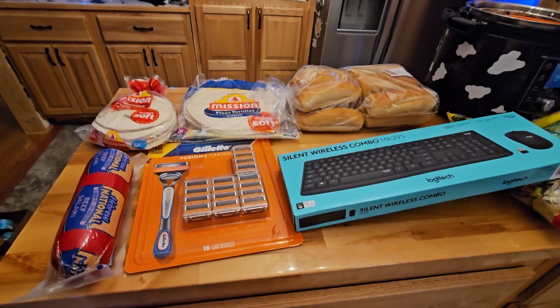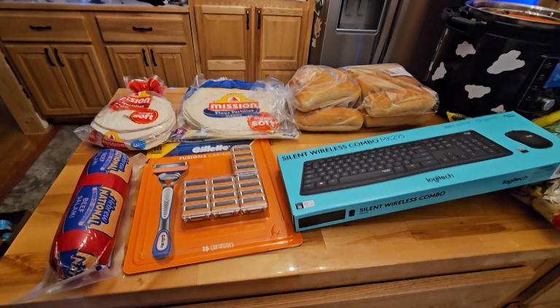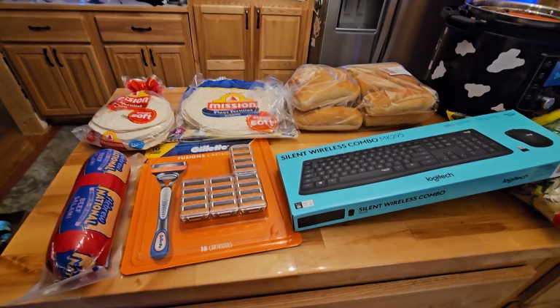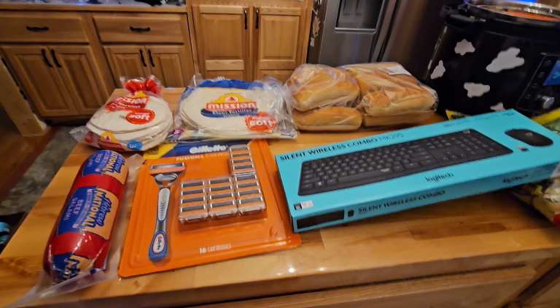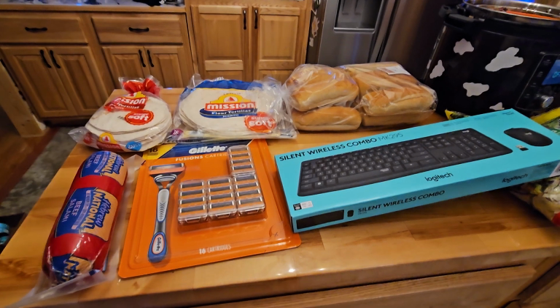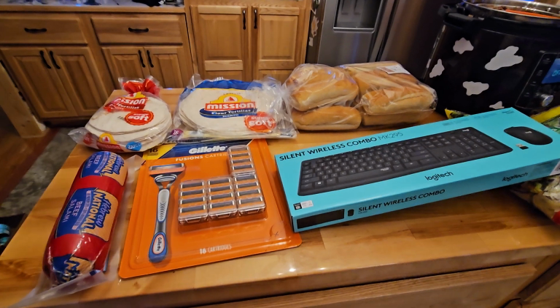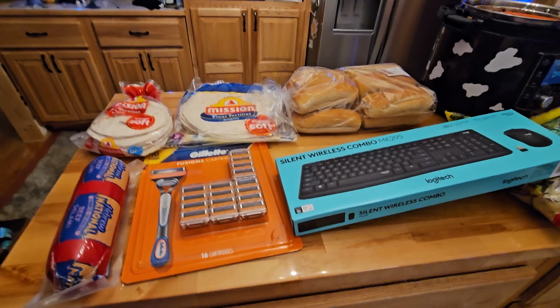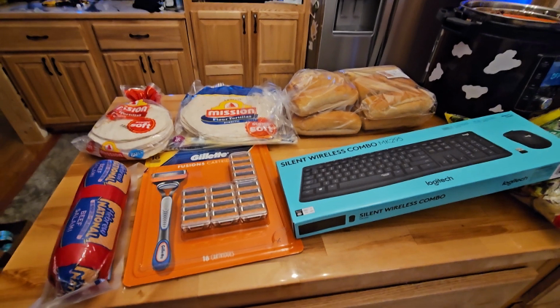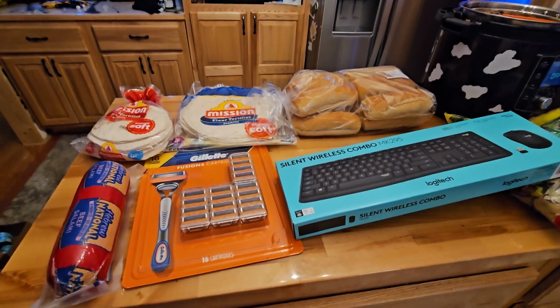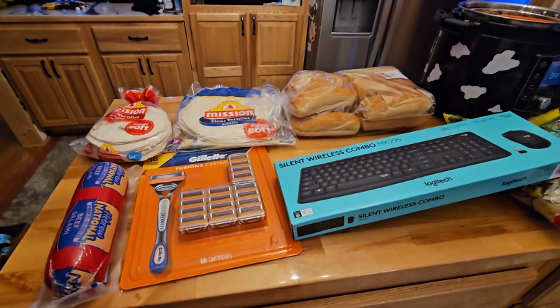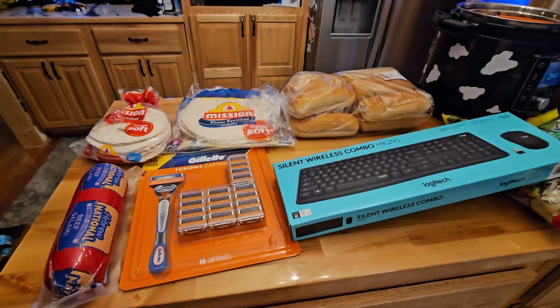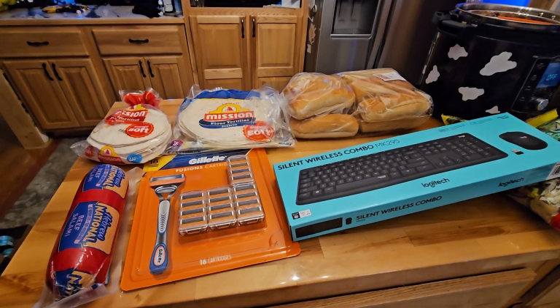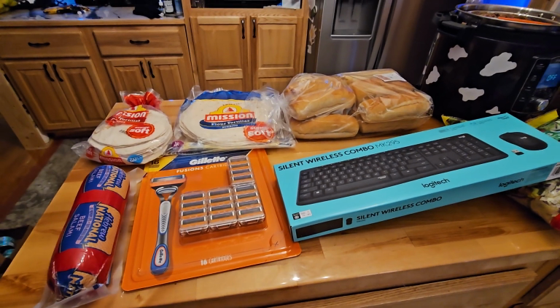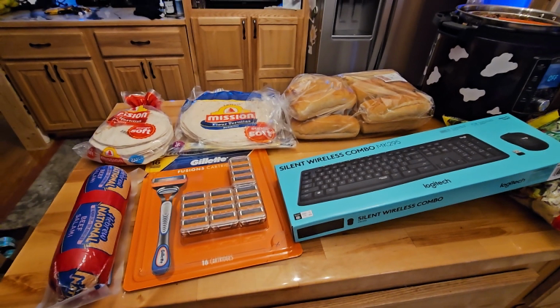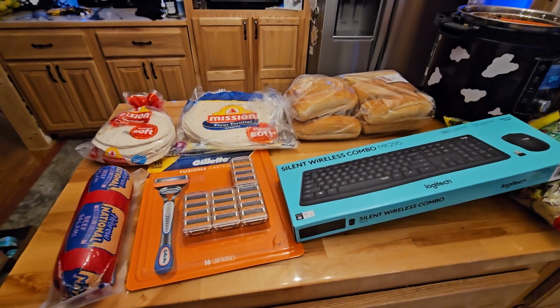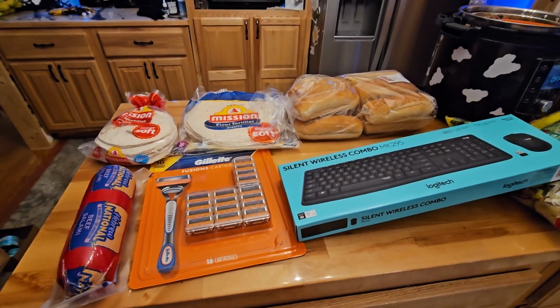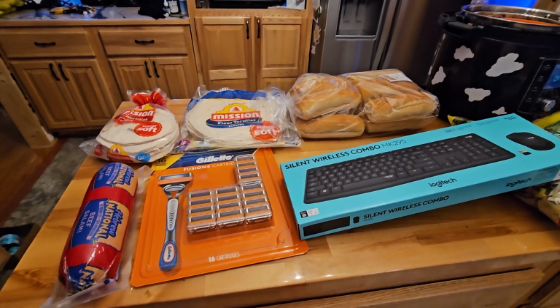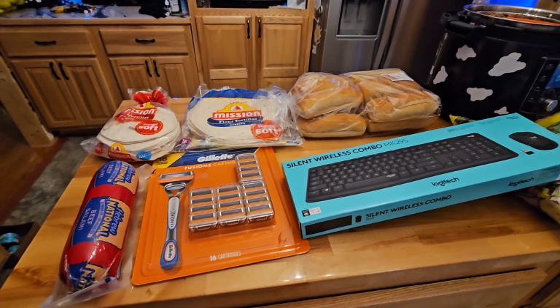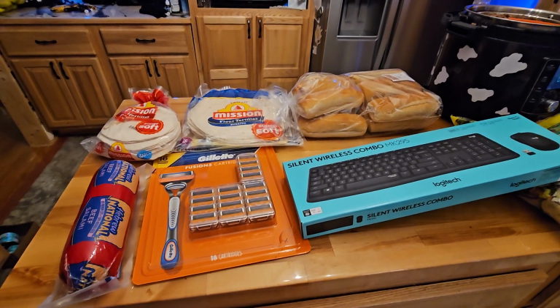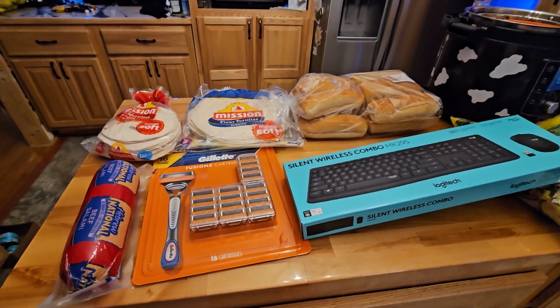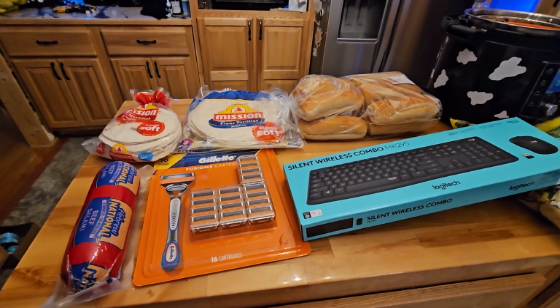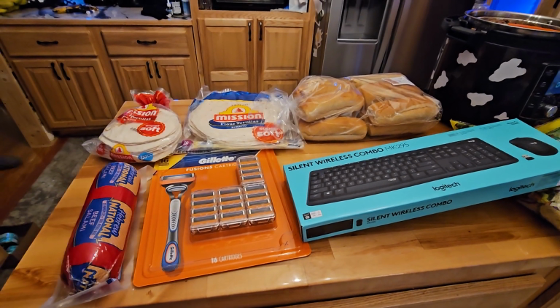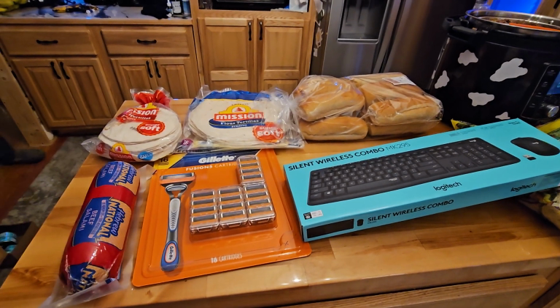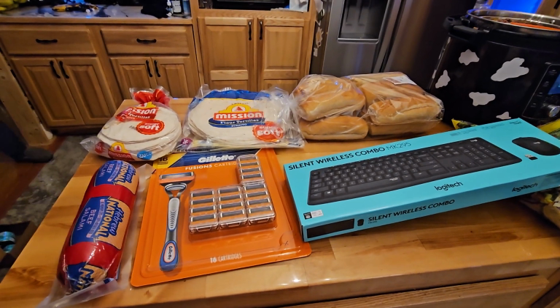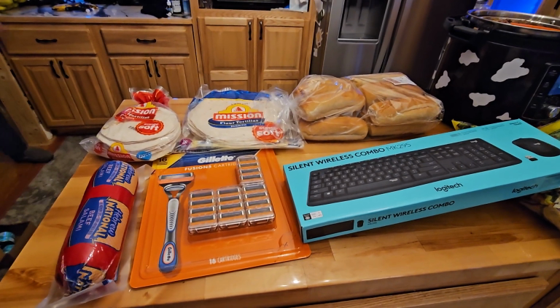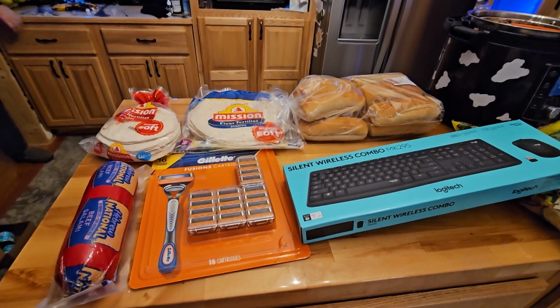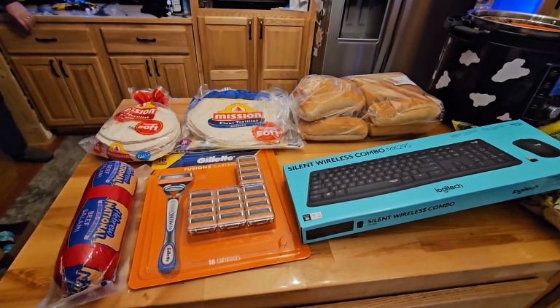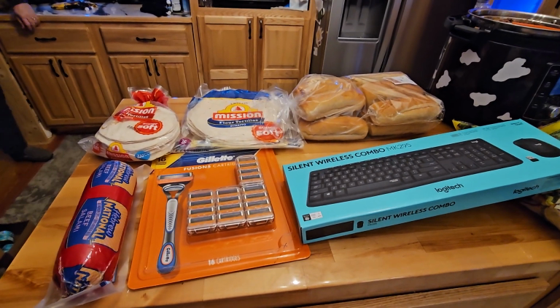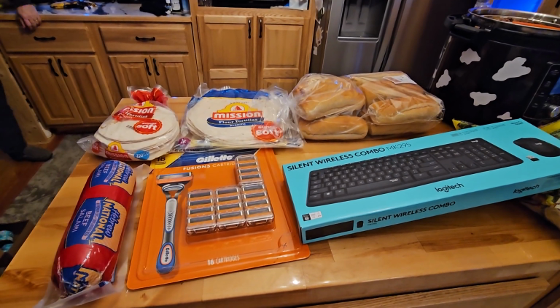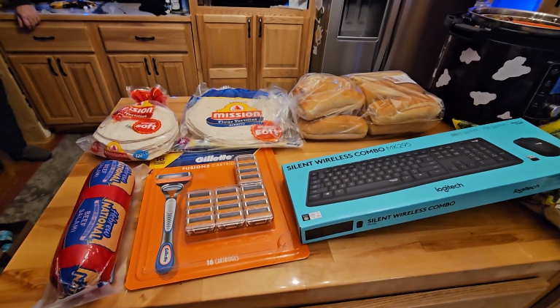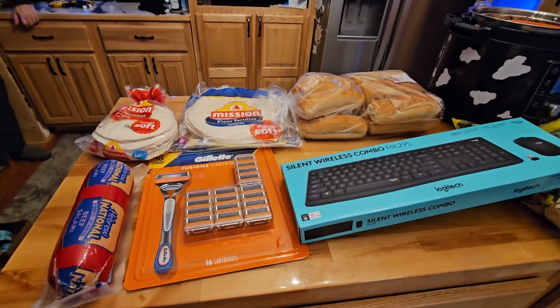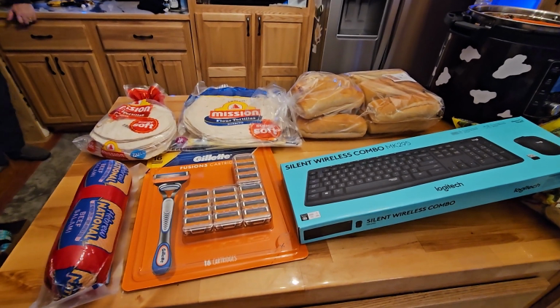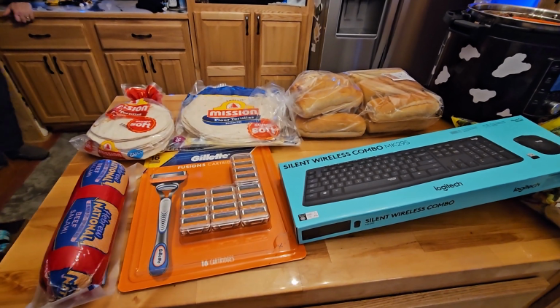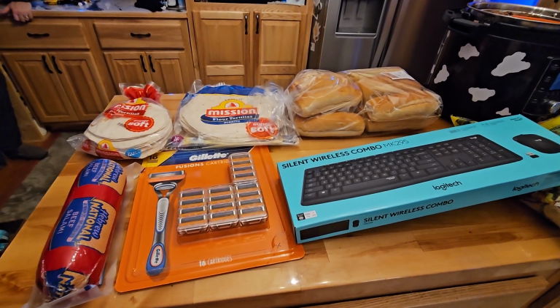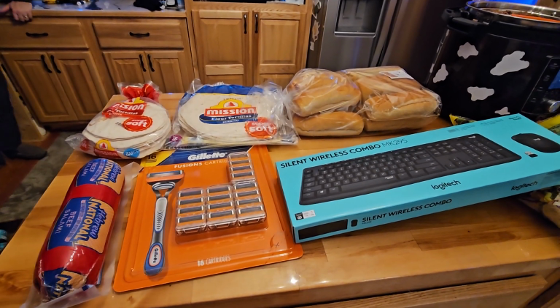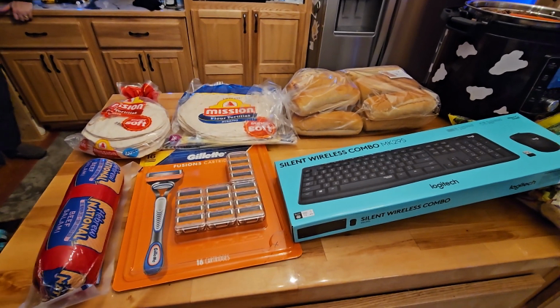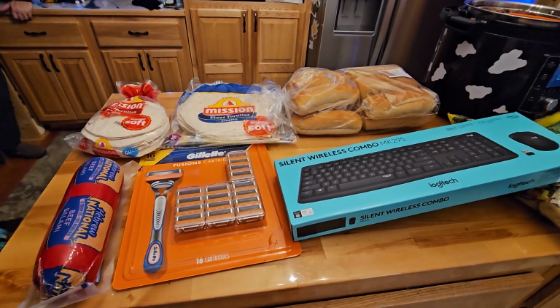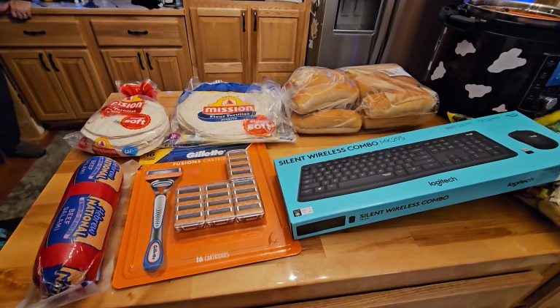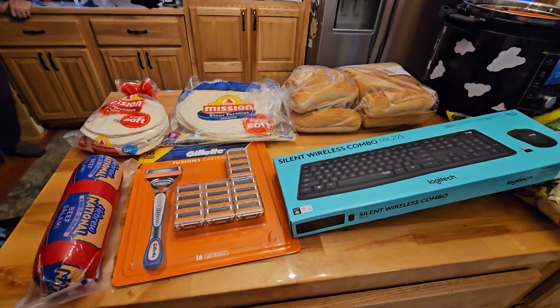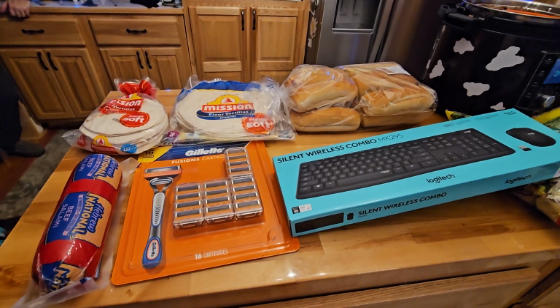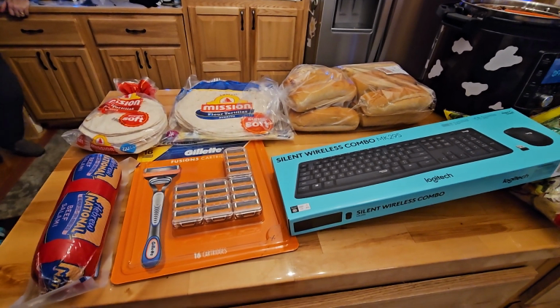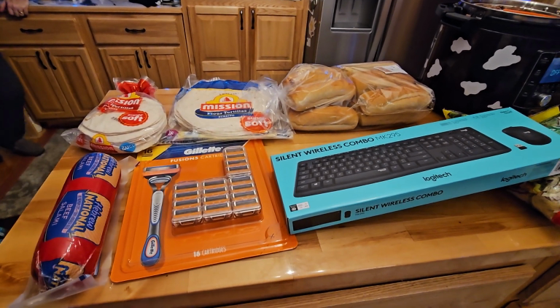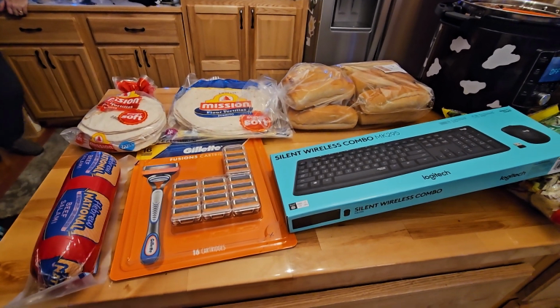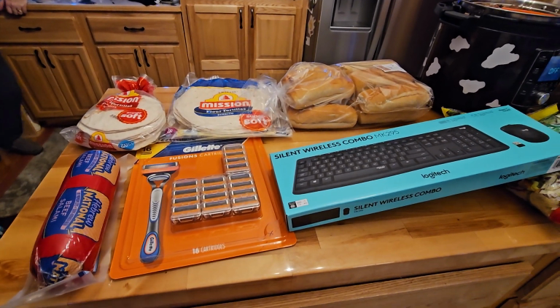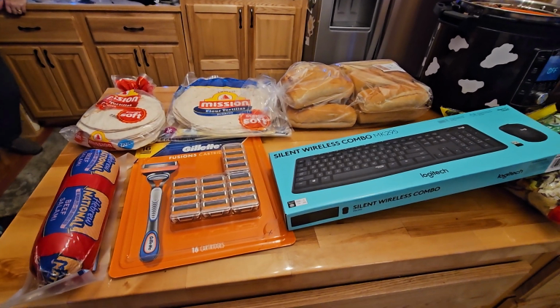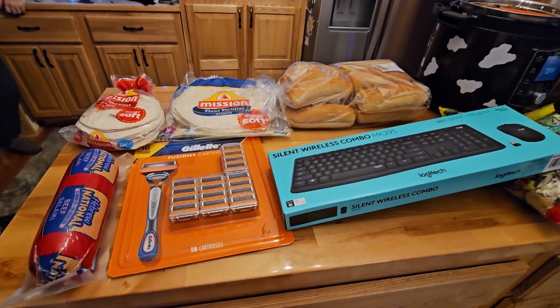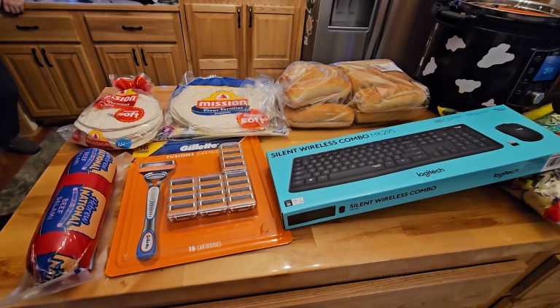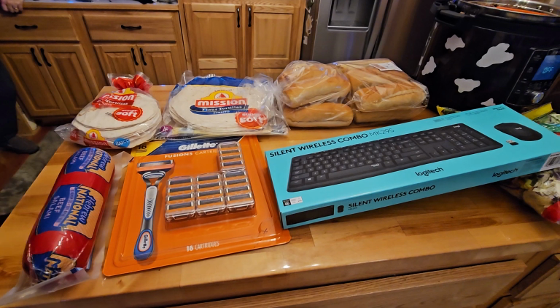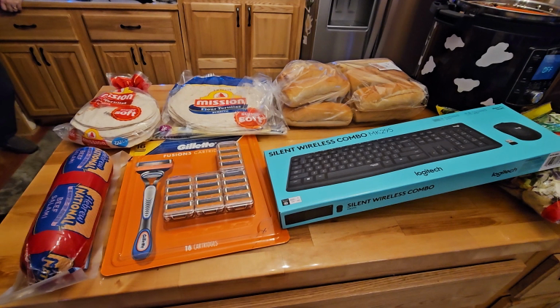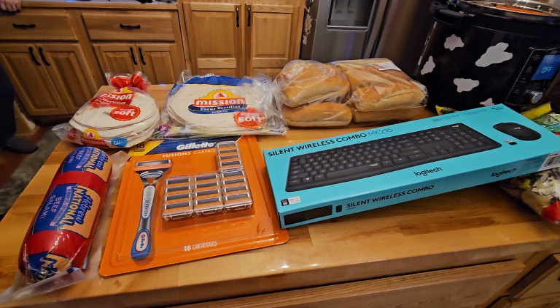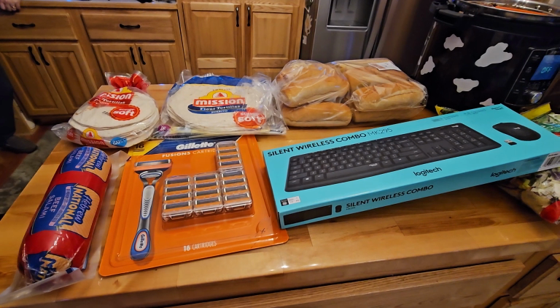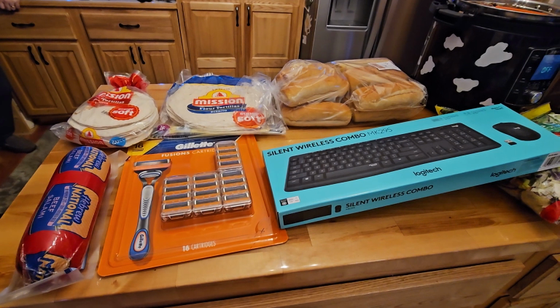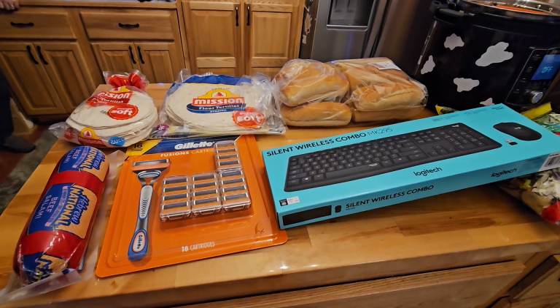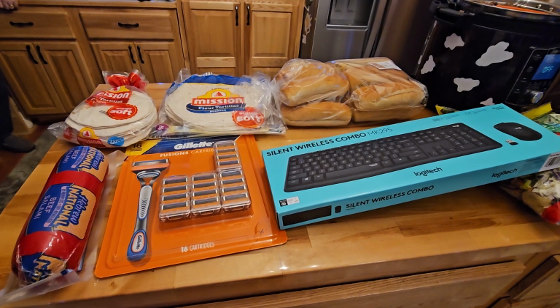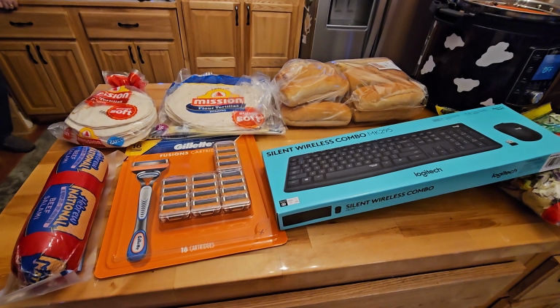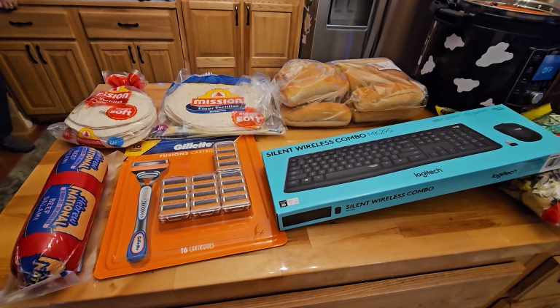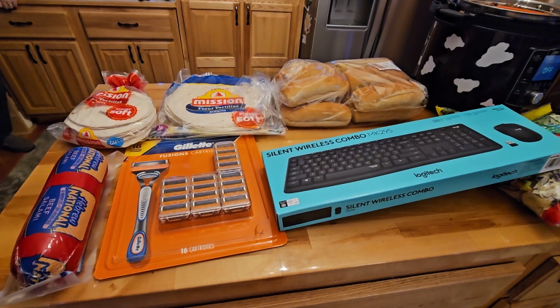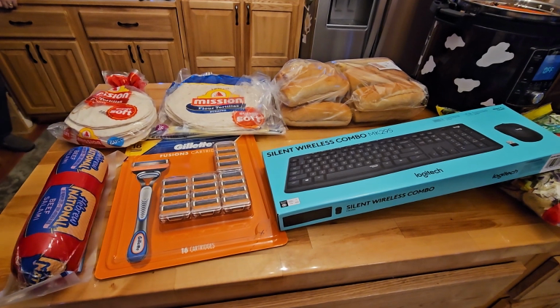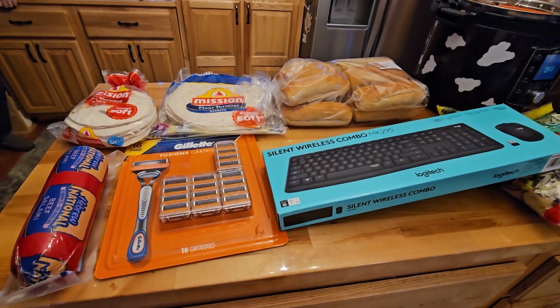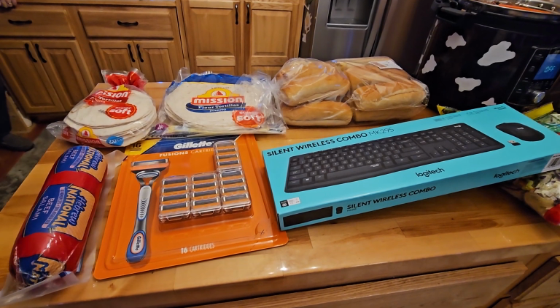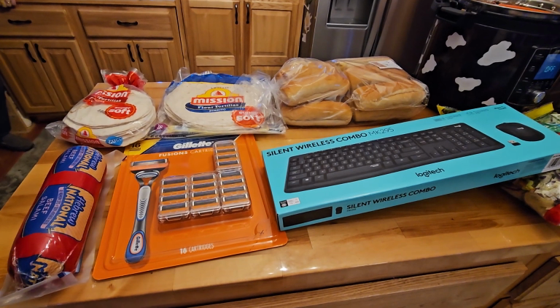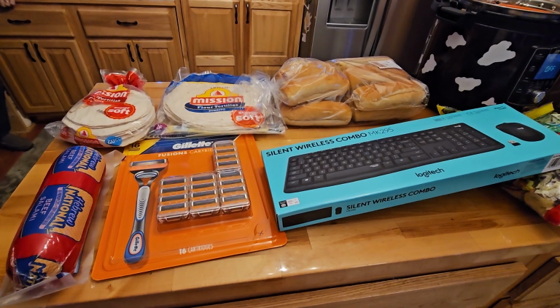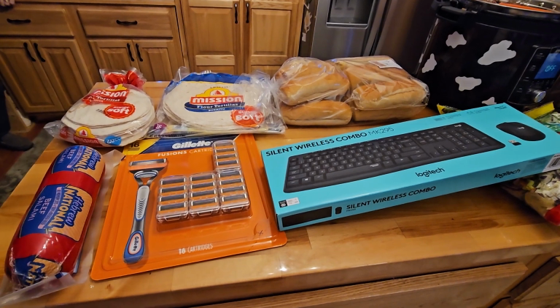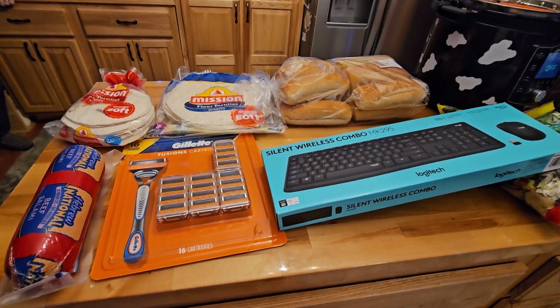Hi friends, welcome to Nessa's Nook. I have never done a BJ's pickup.